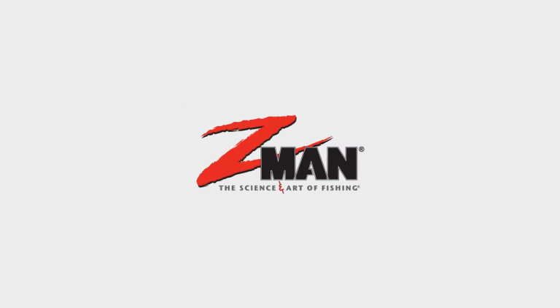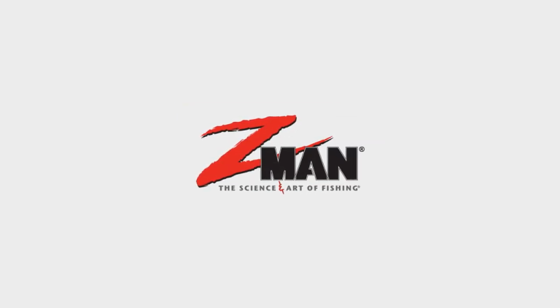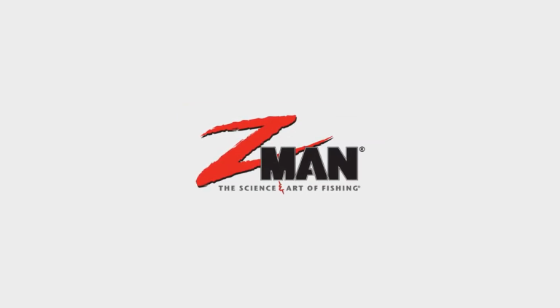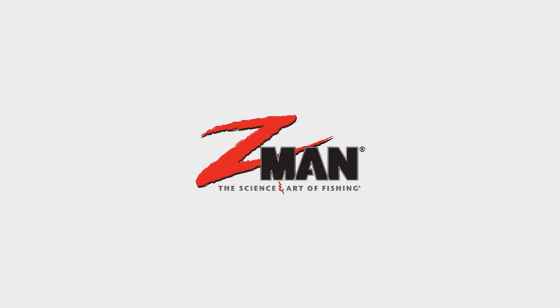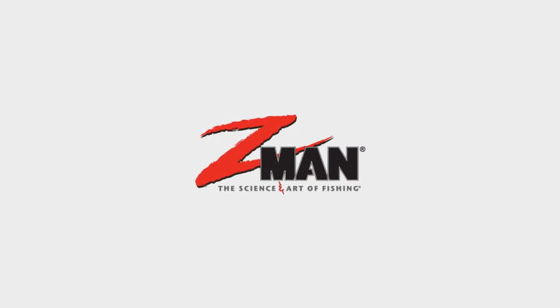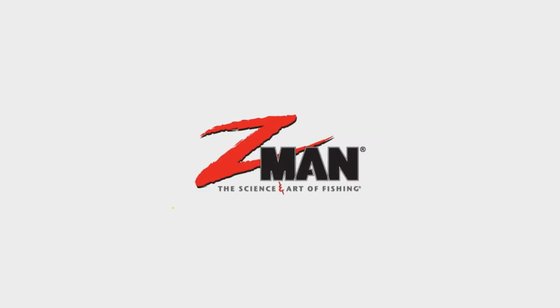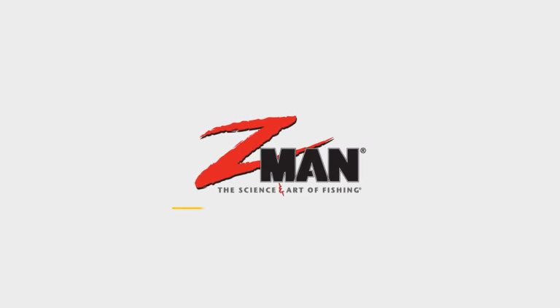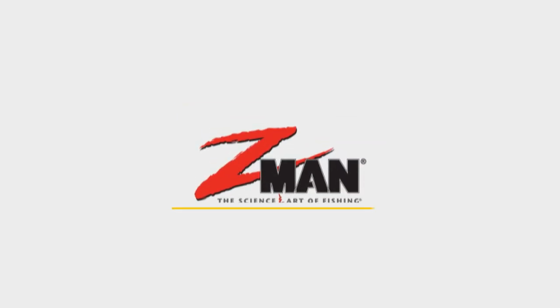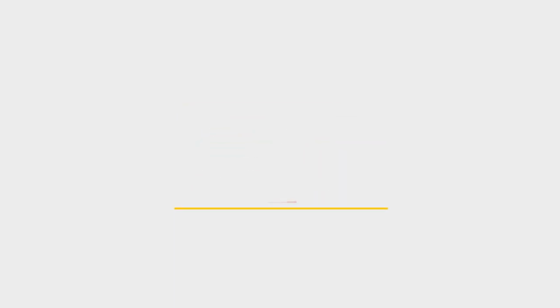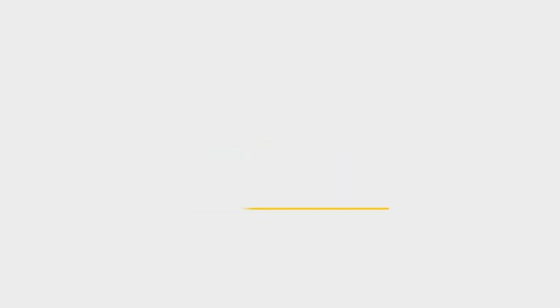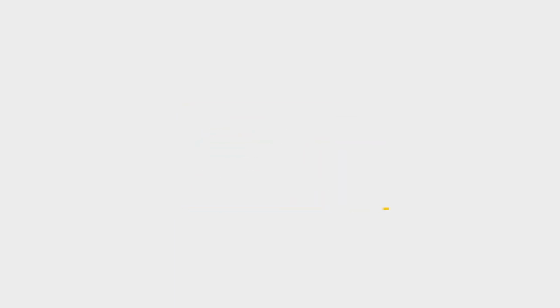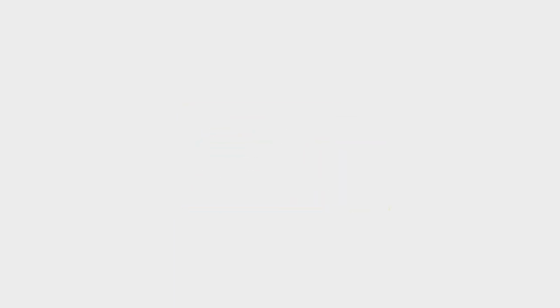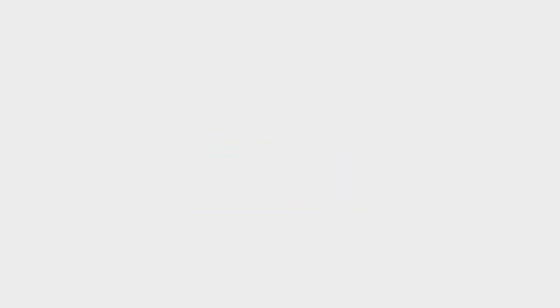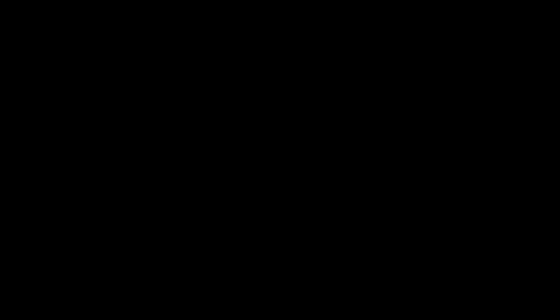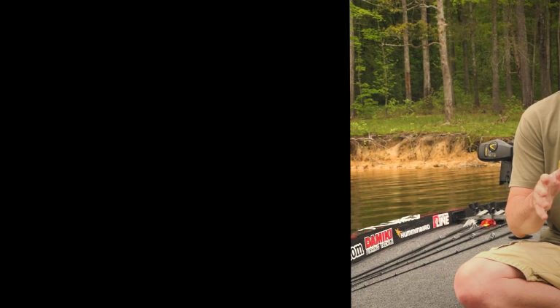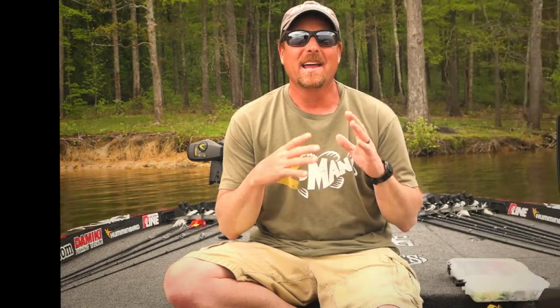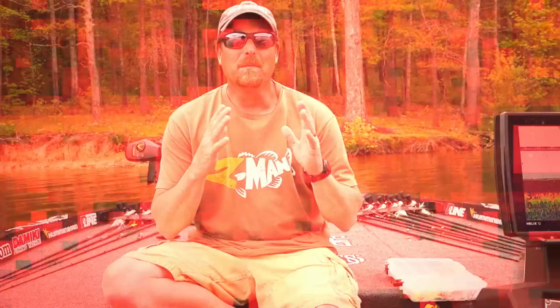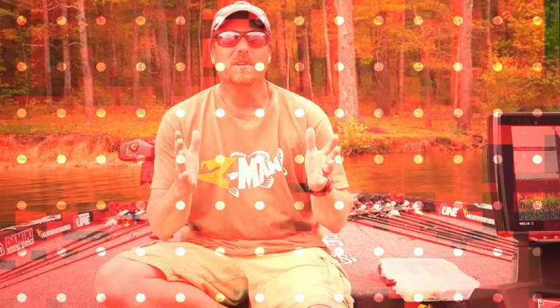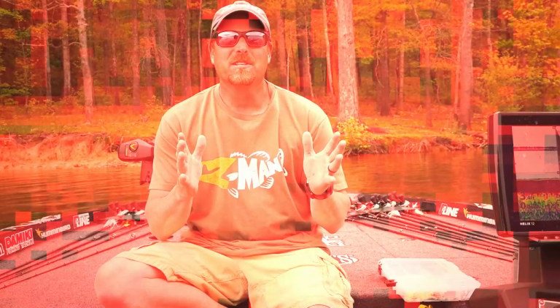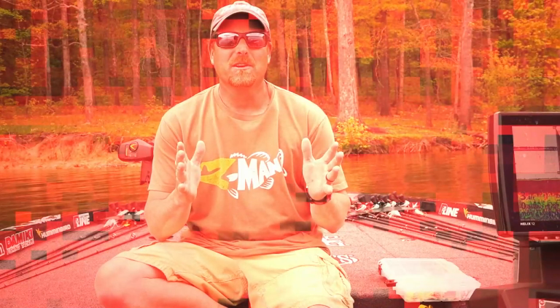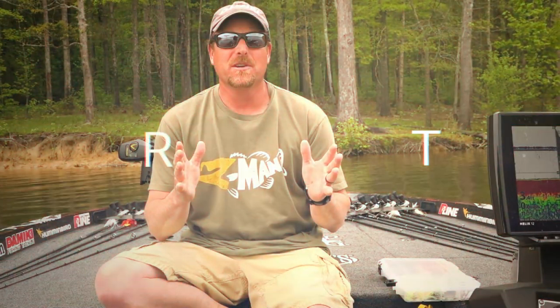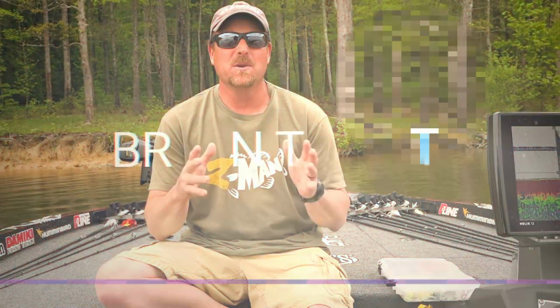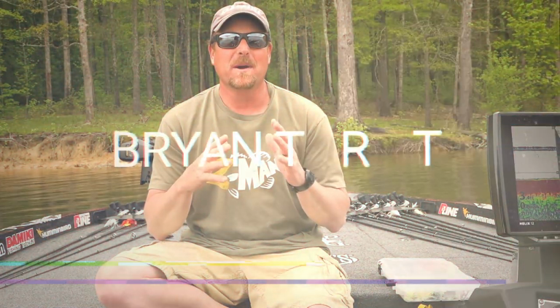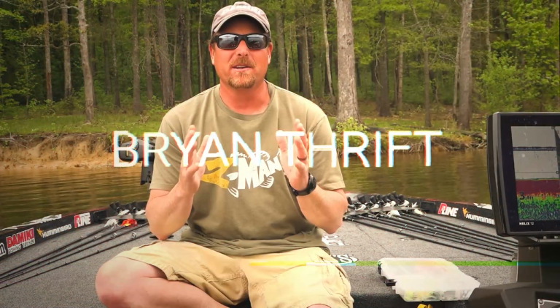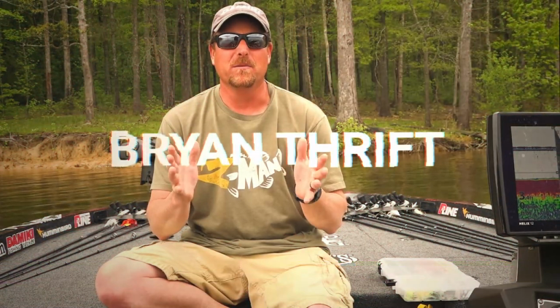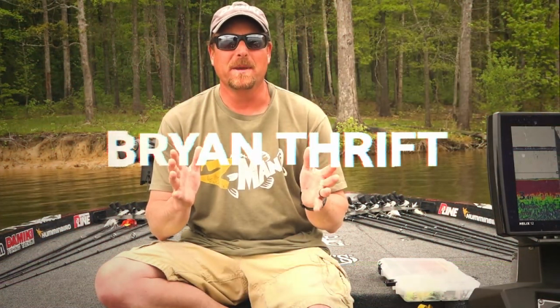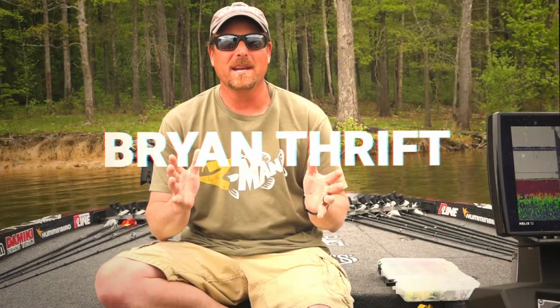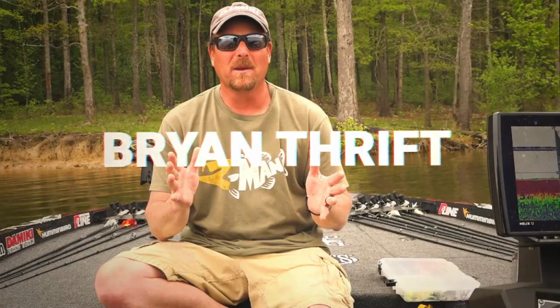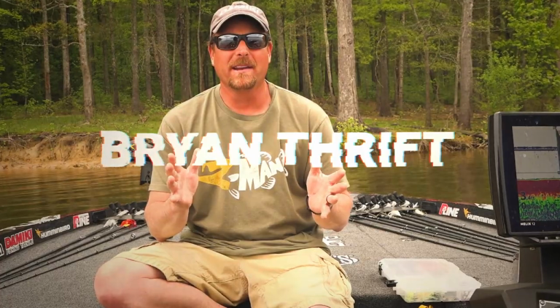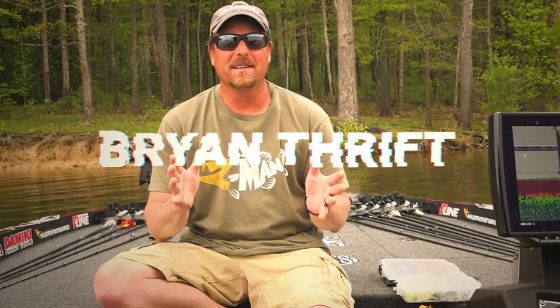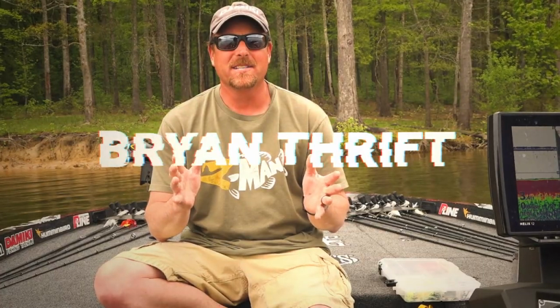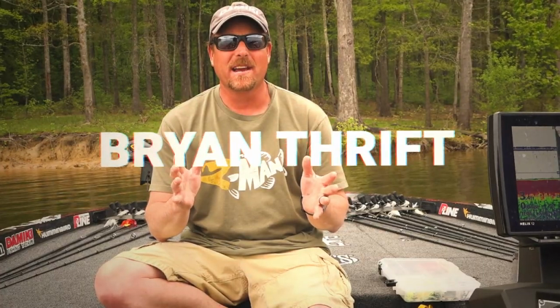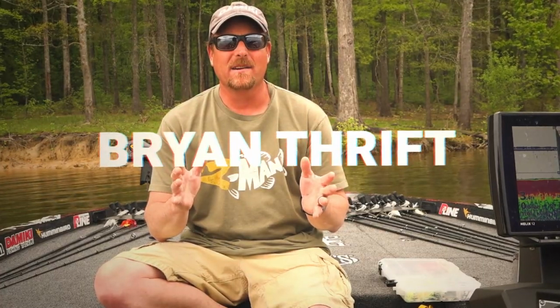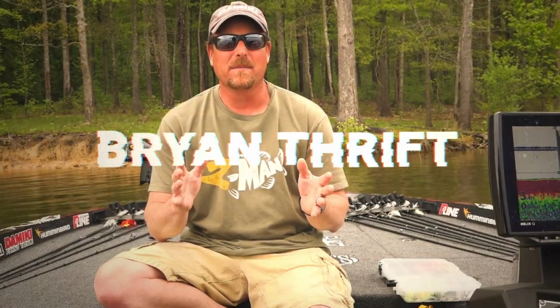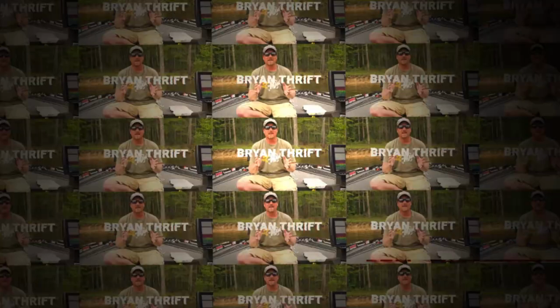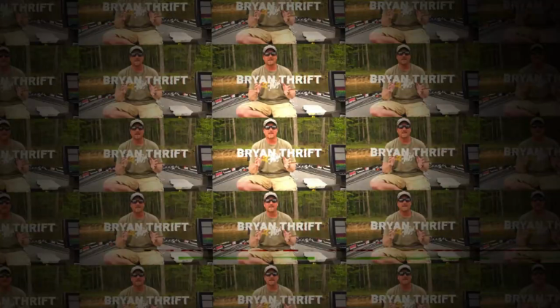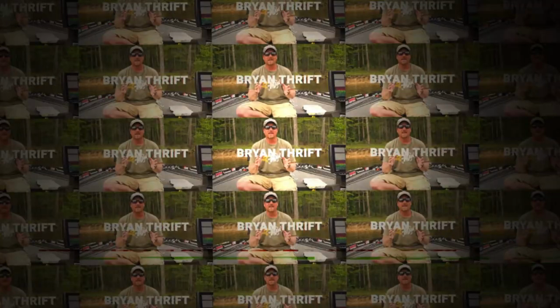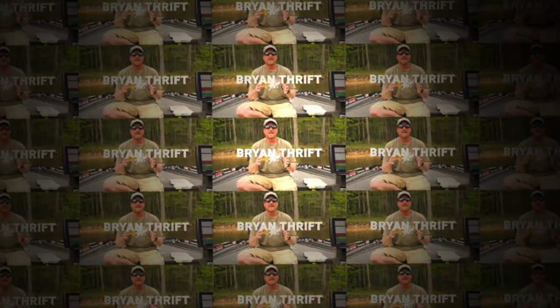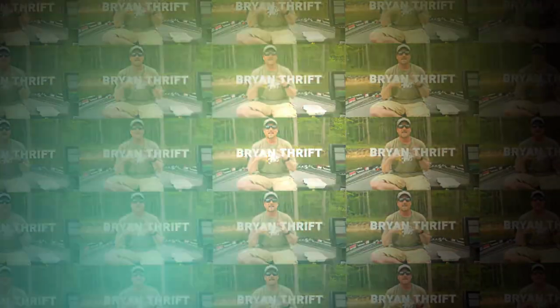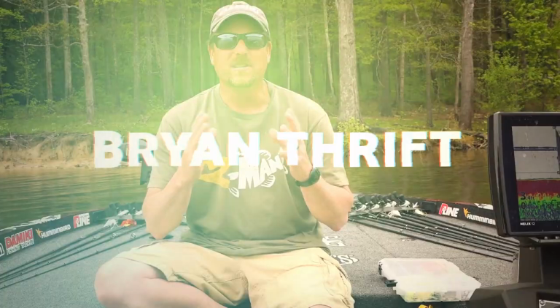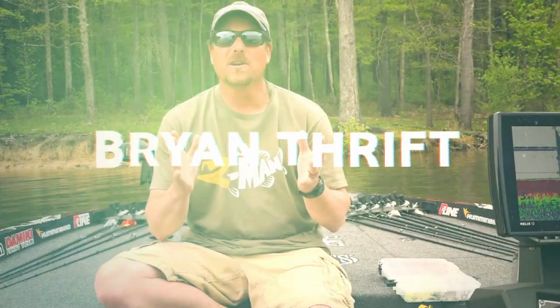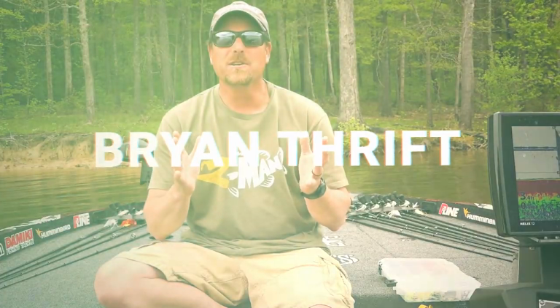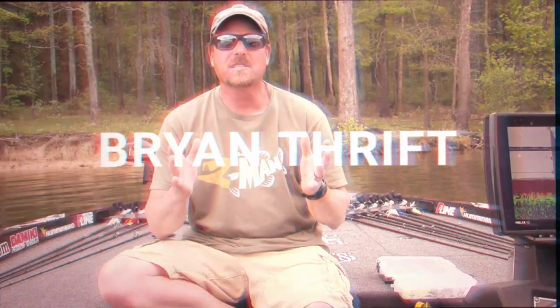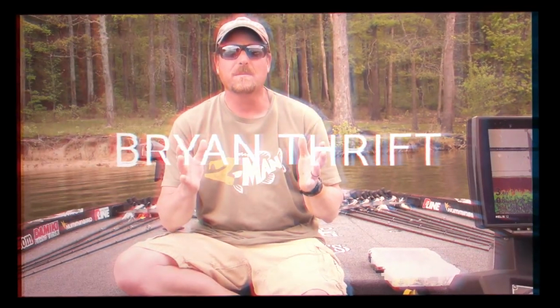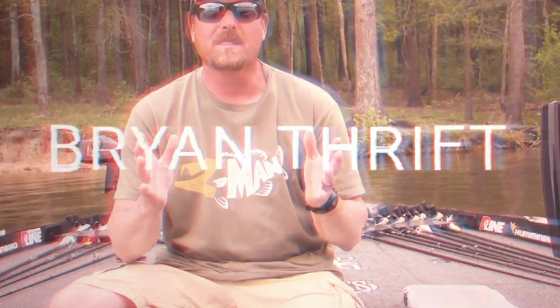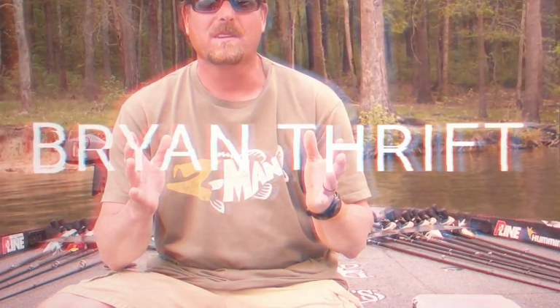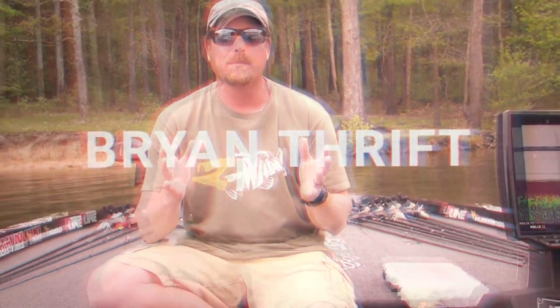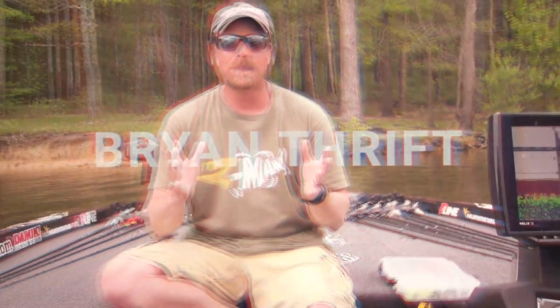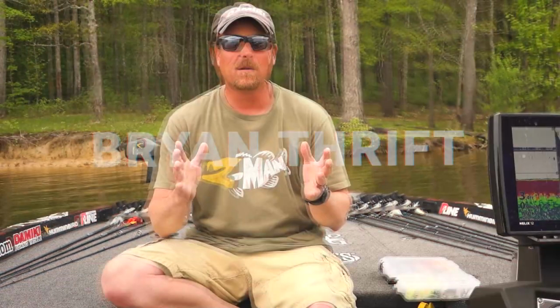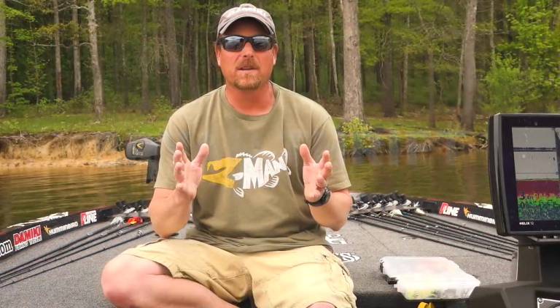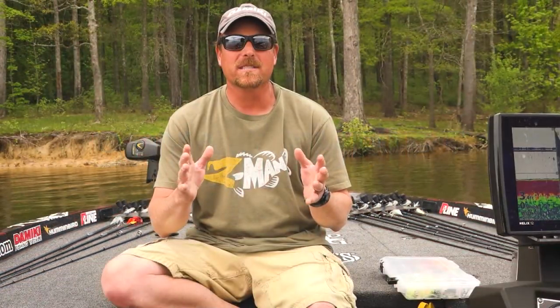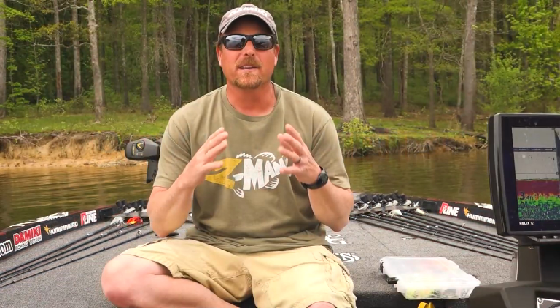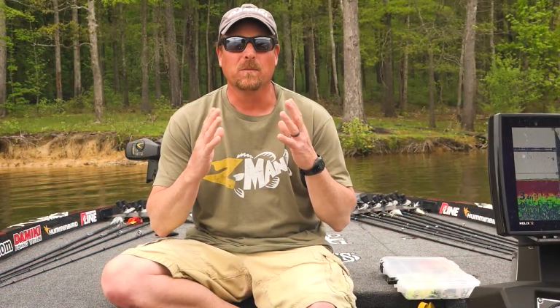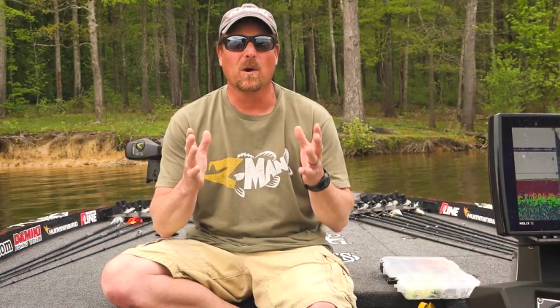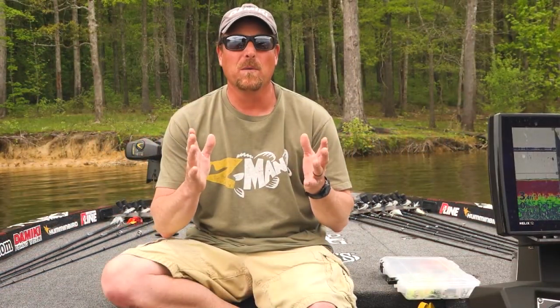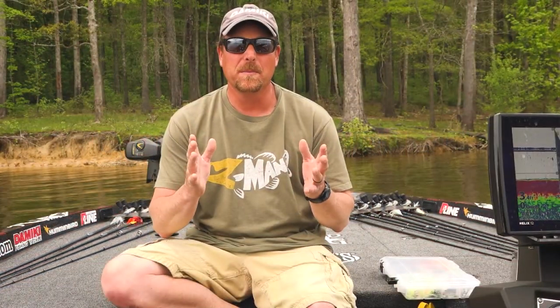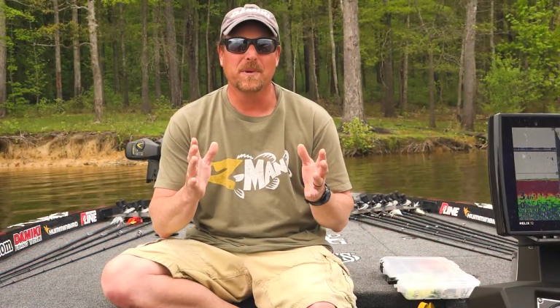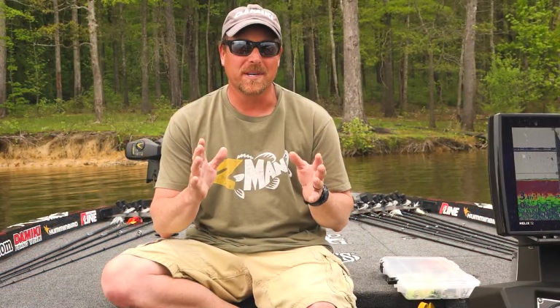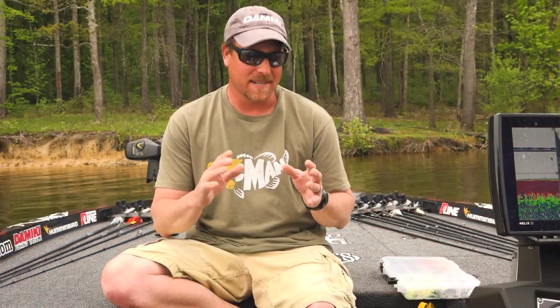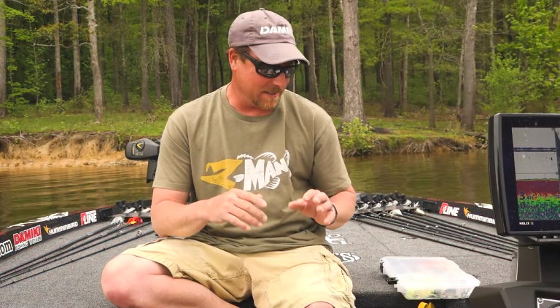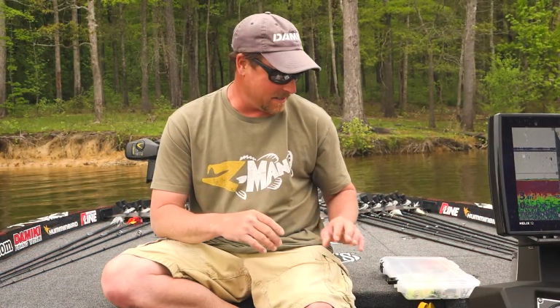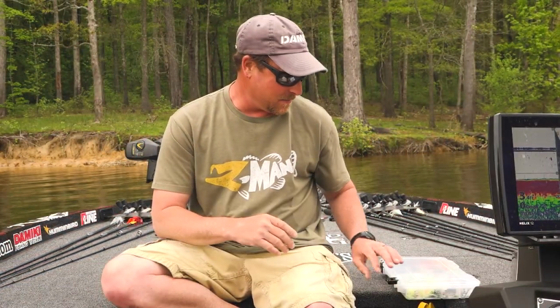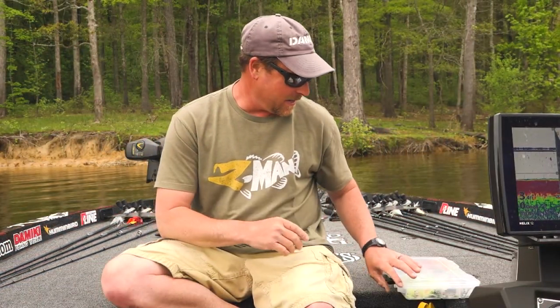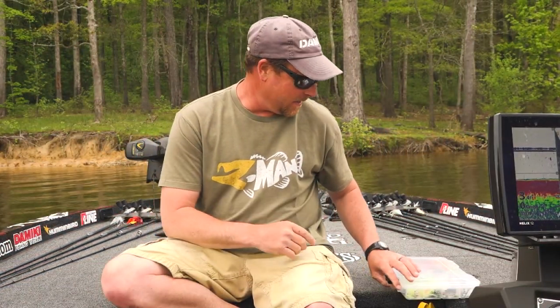Hi, Brian Thrift here and I'm going to show you my new big bladed chatterbait and show you some of the components and what we put into this bait.